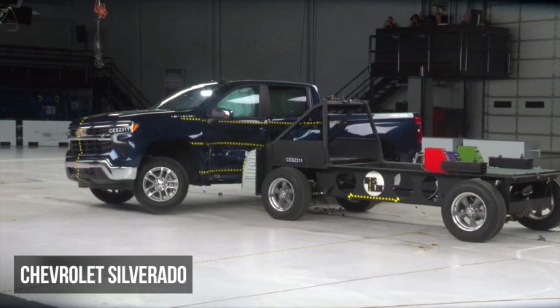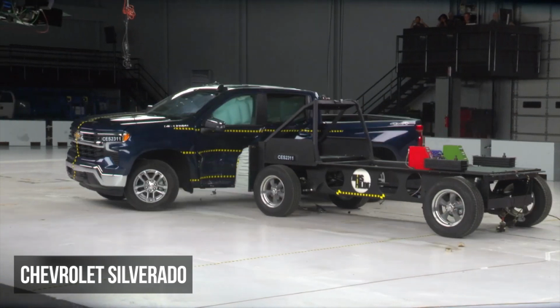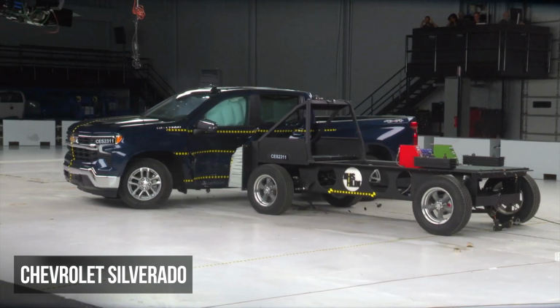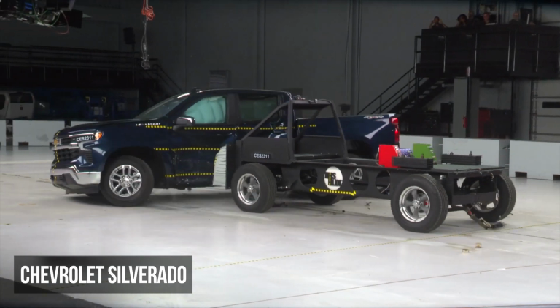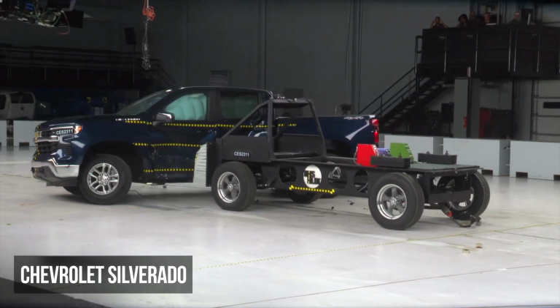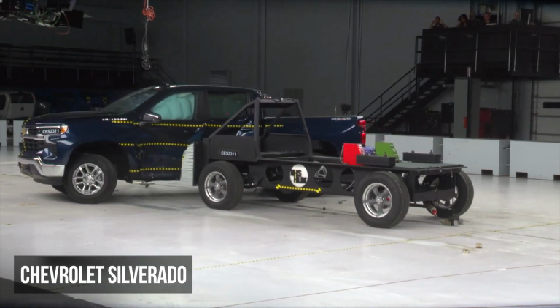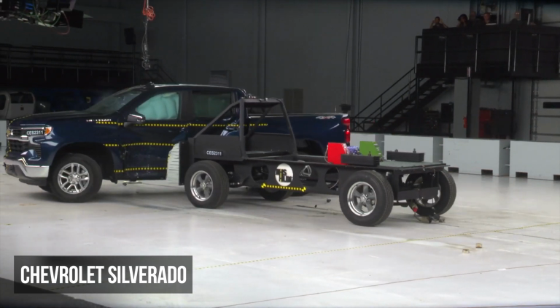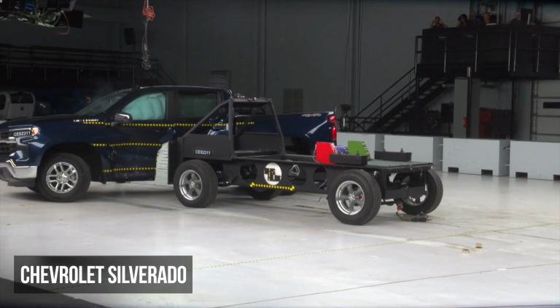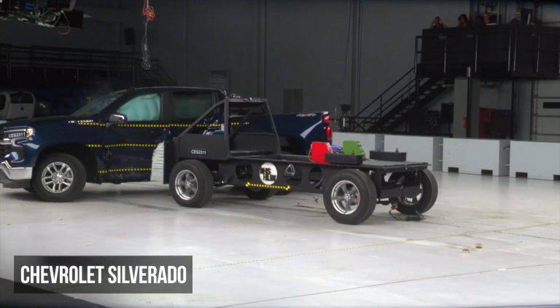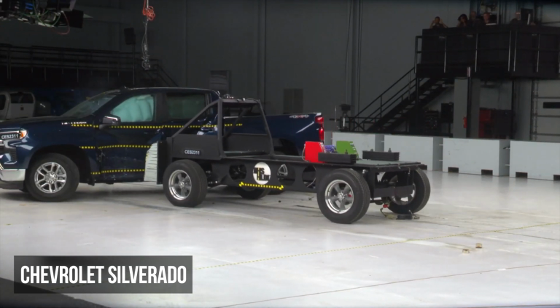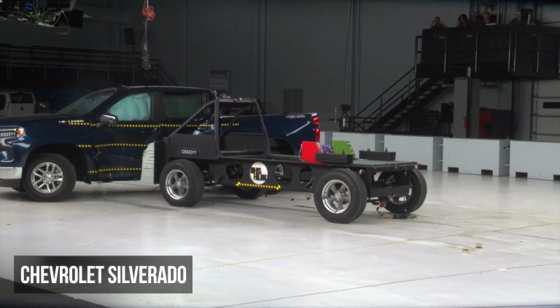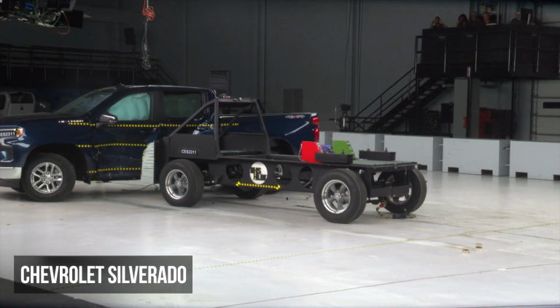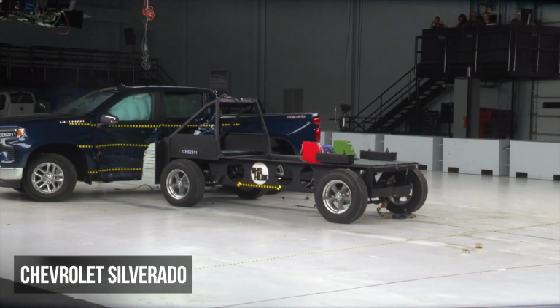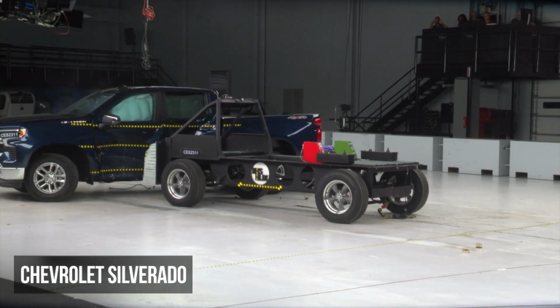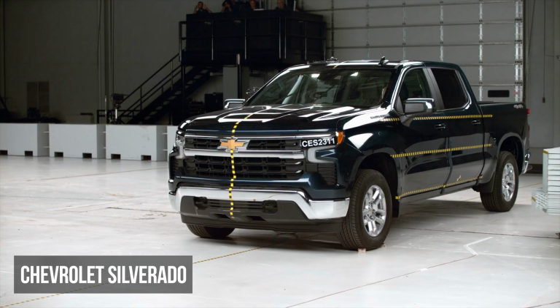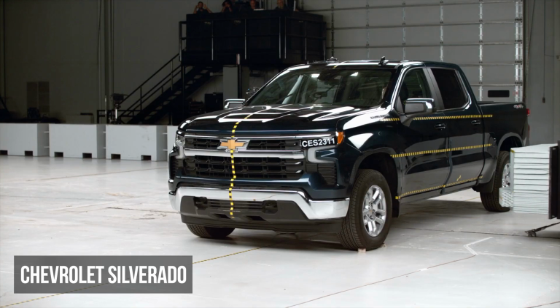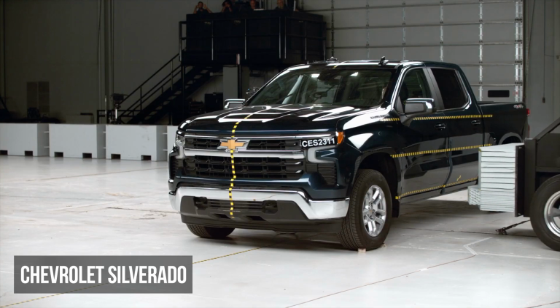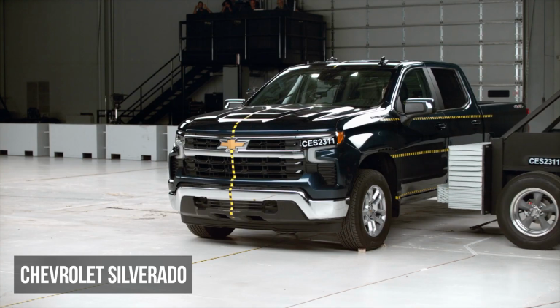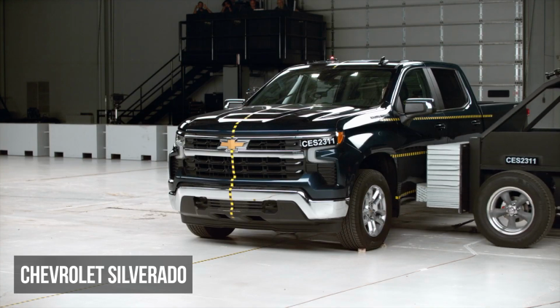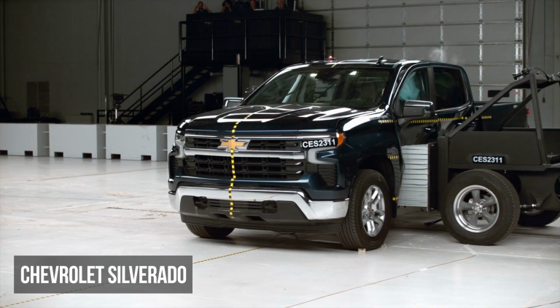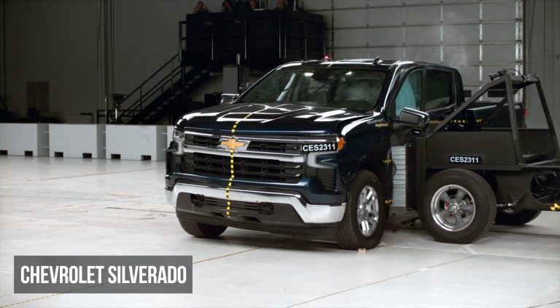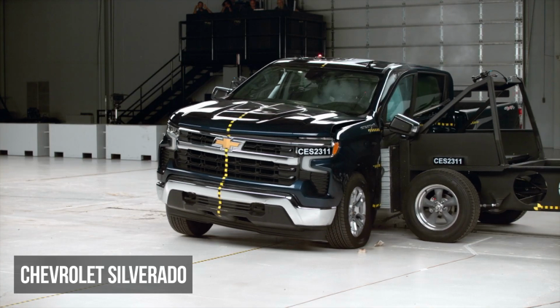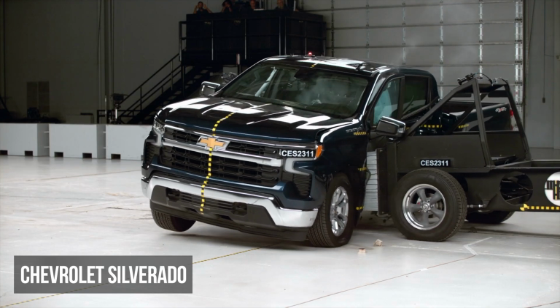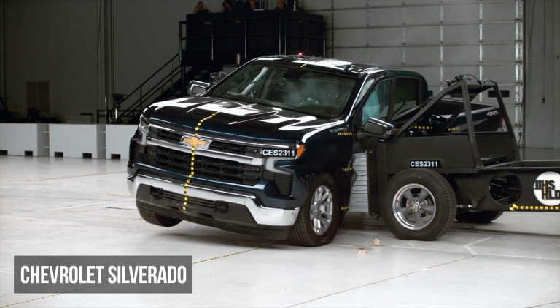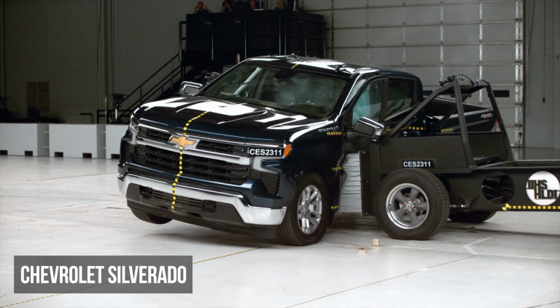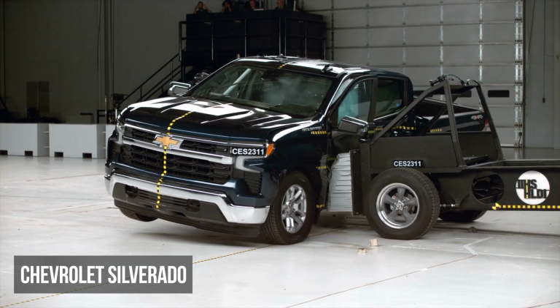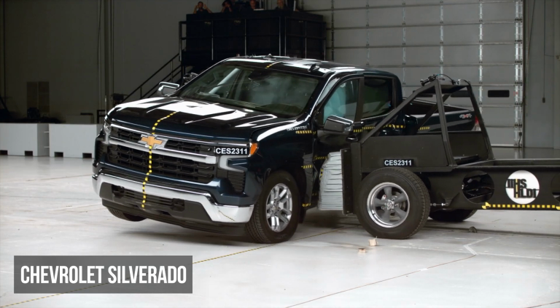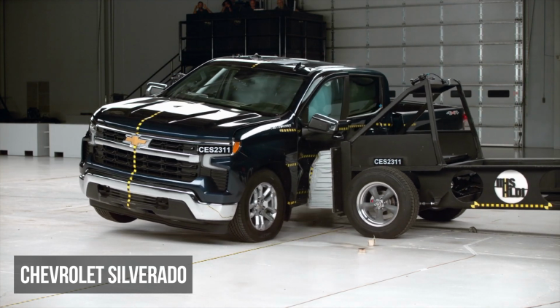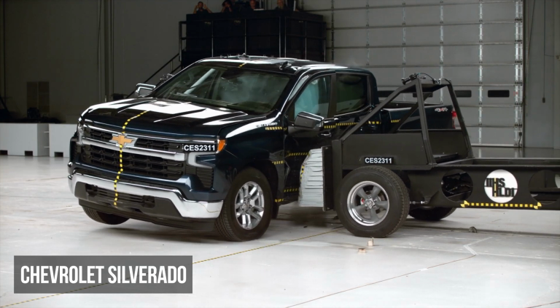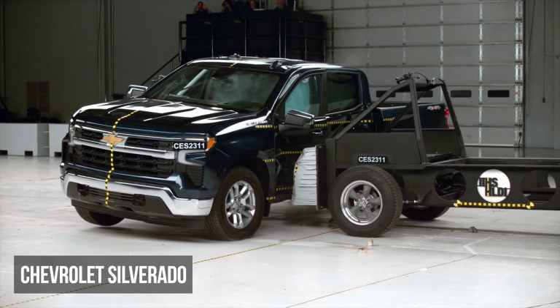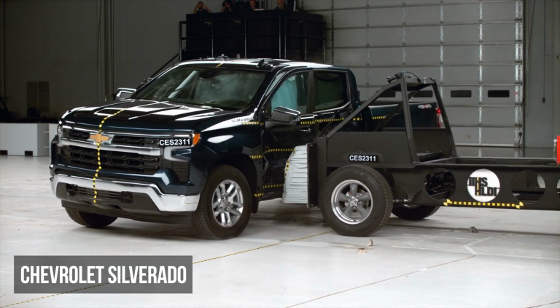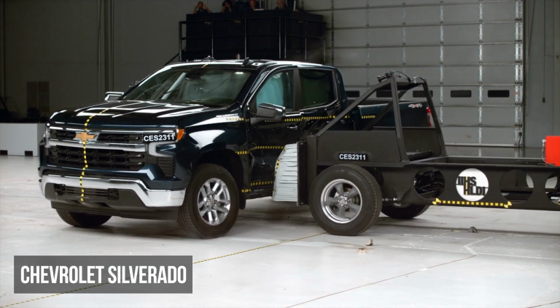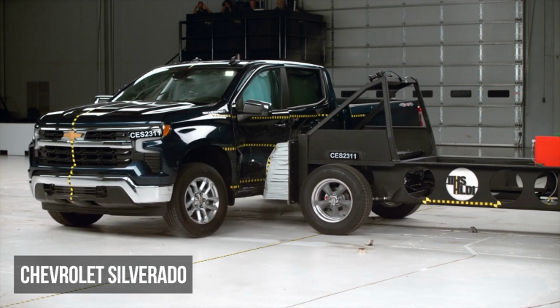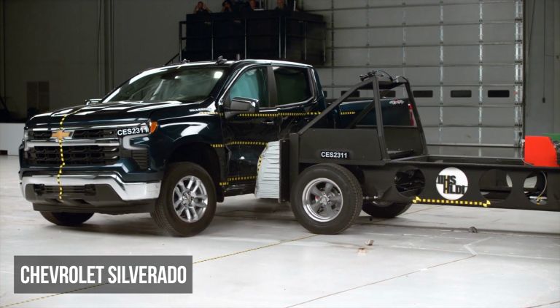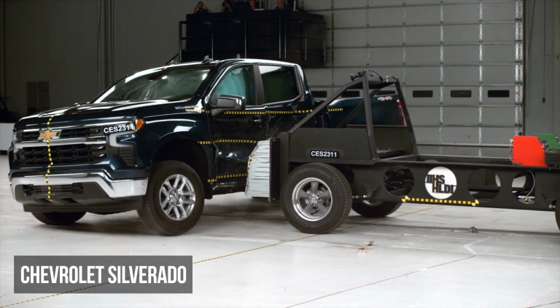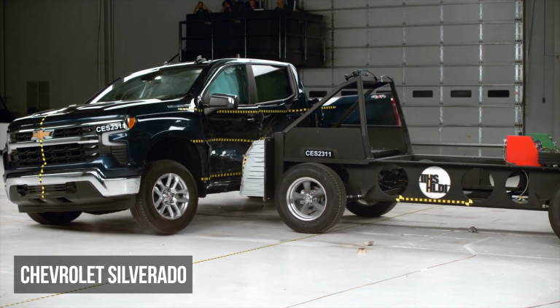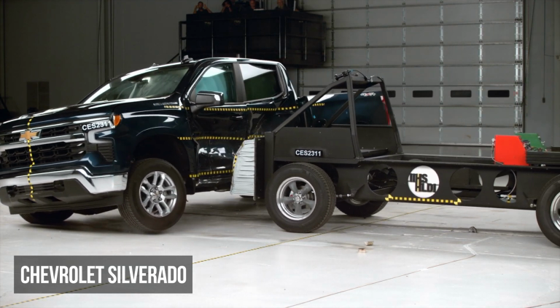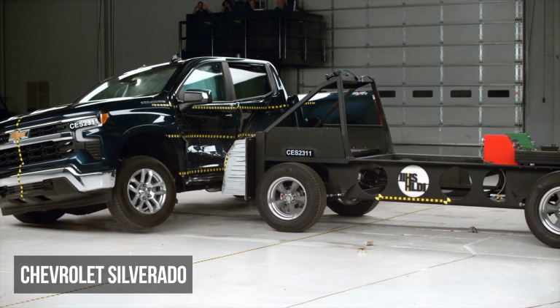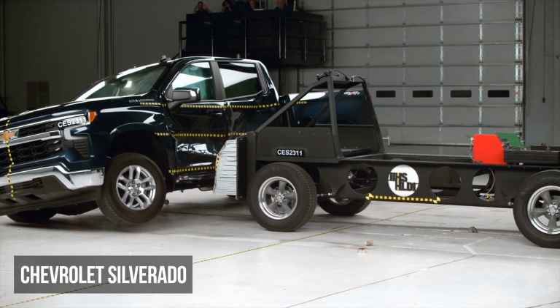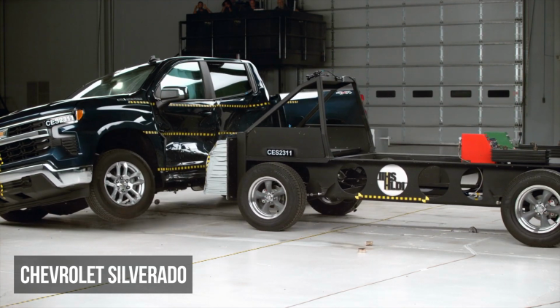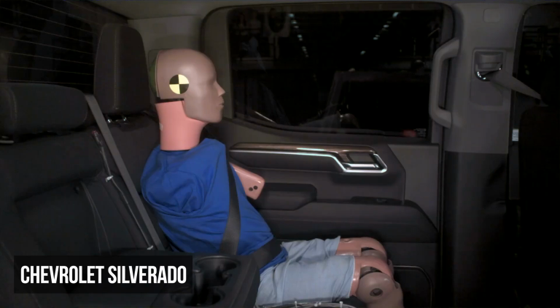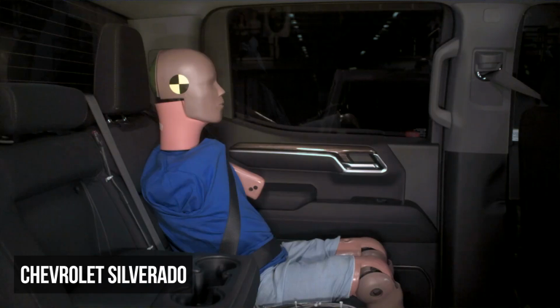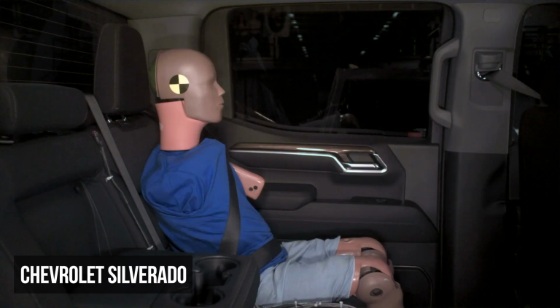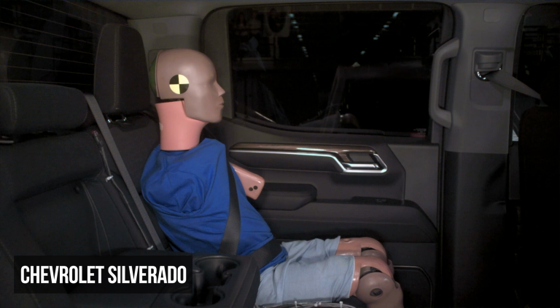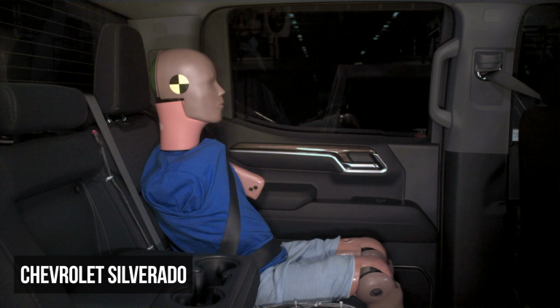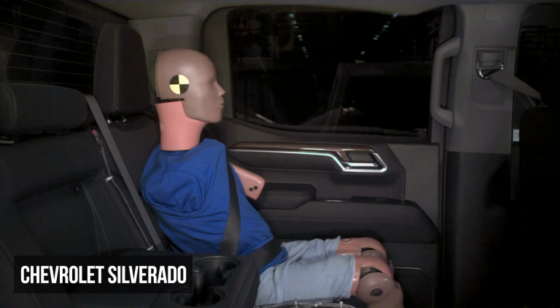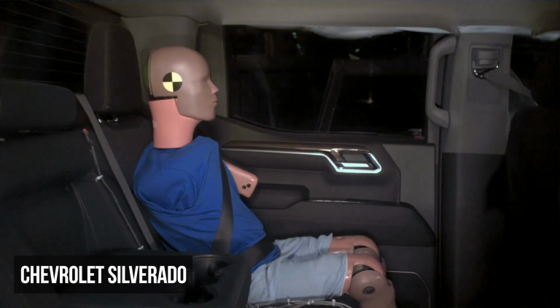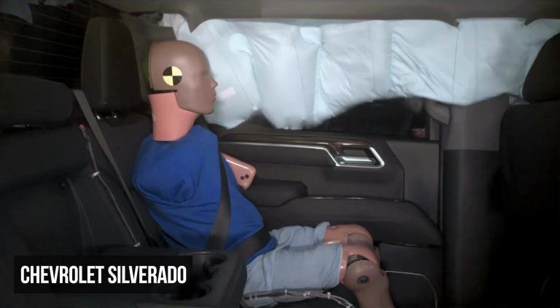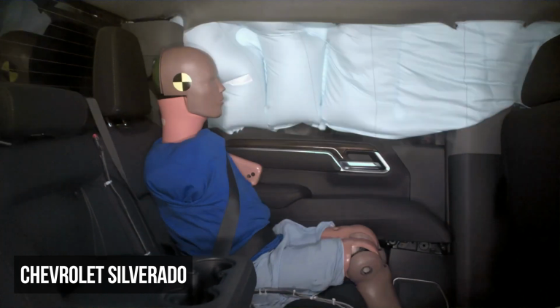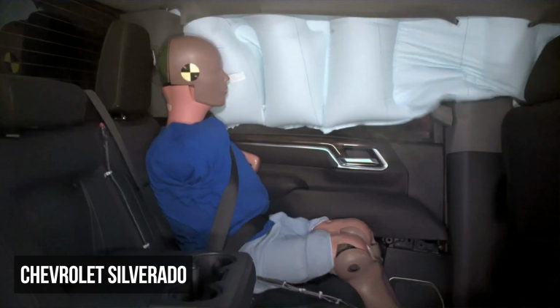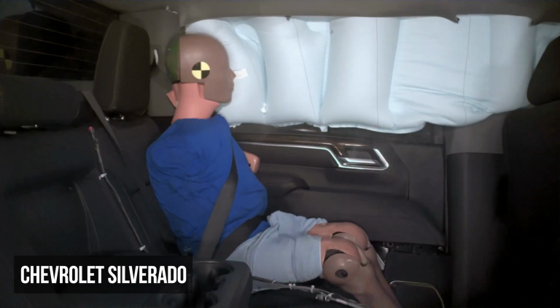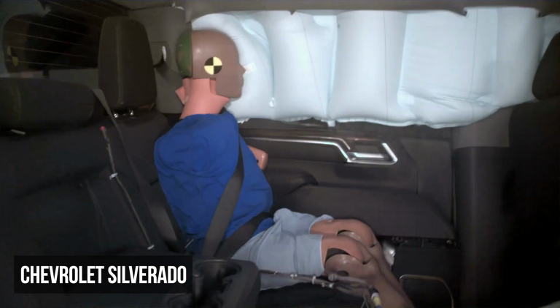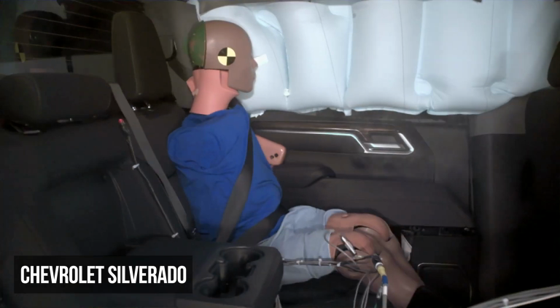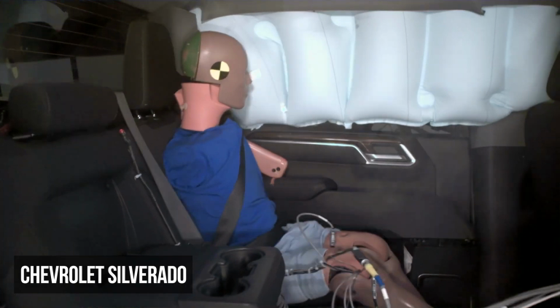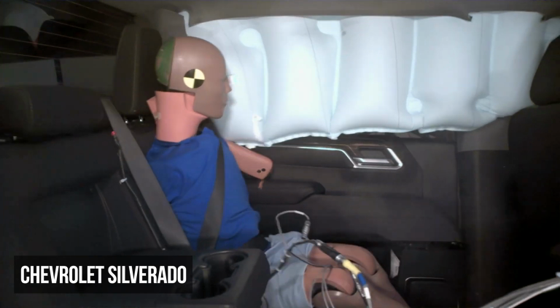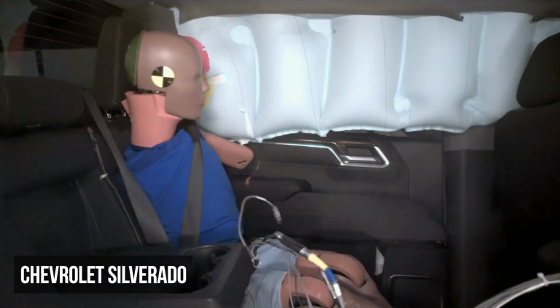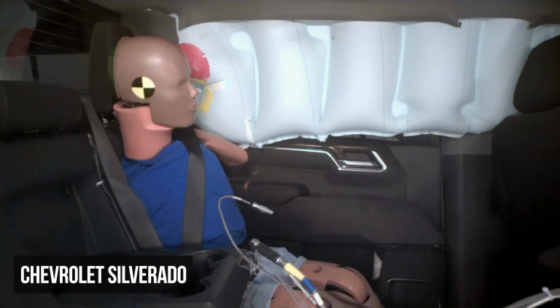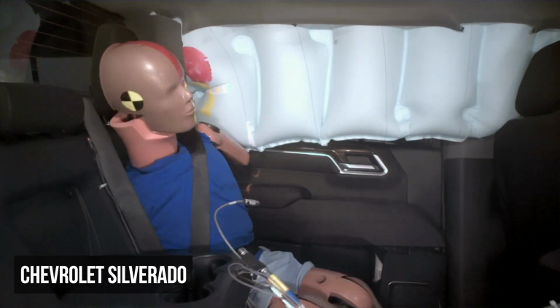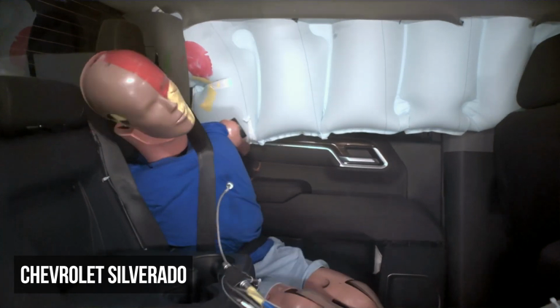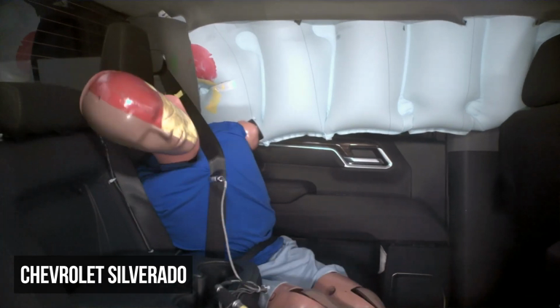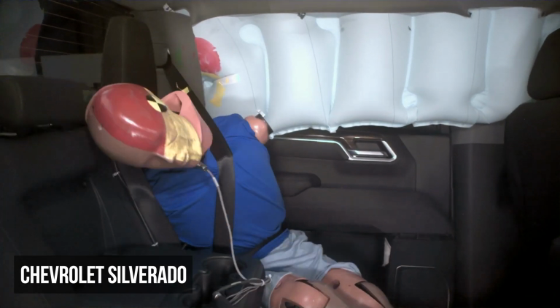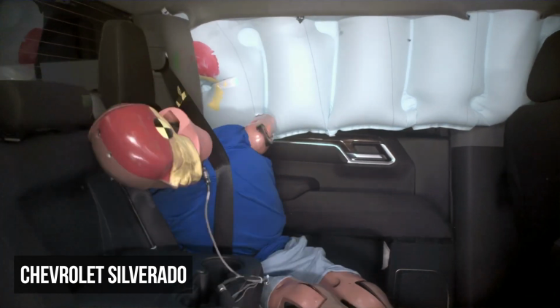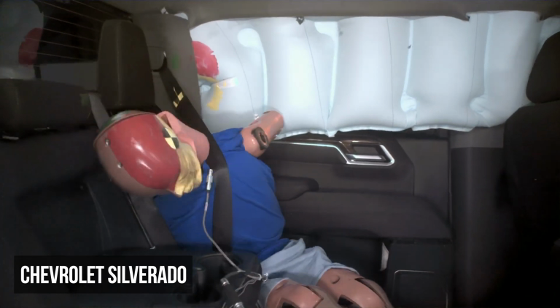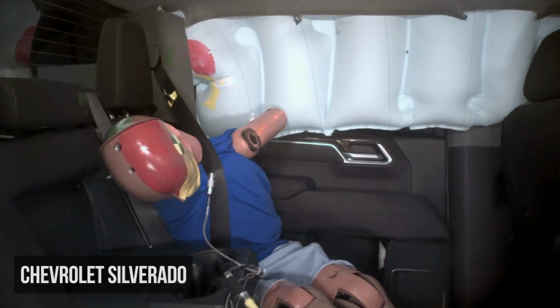The Chevy Silverado has strong performance in most areas. The only problem is the rear passenger dummy recorded high torso injuries.